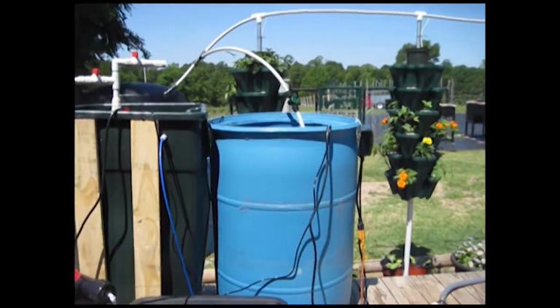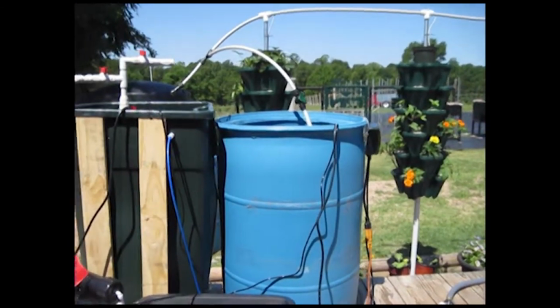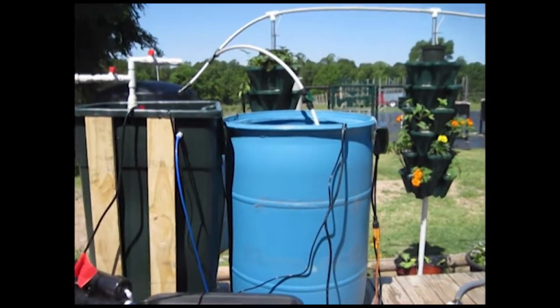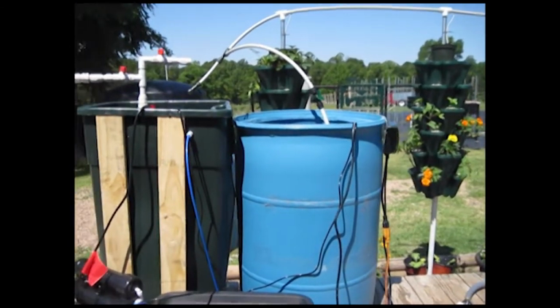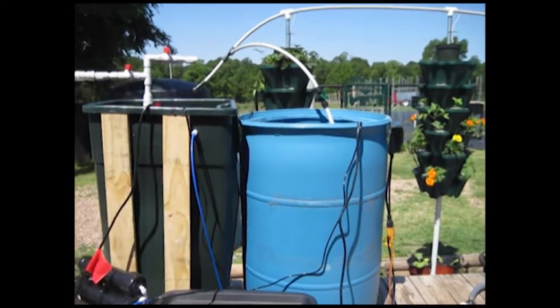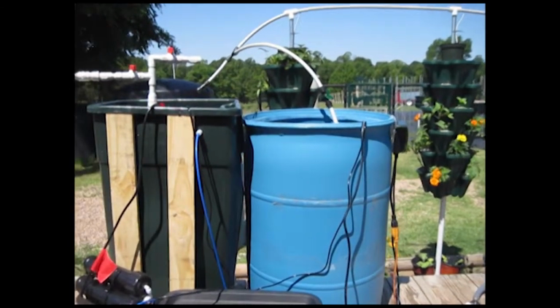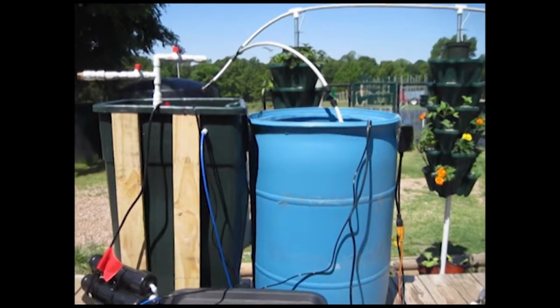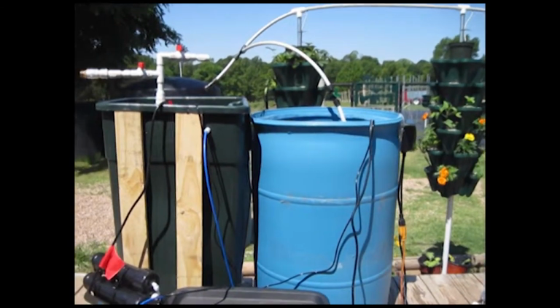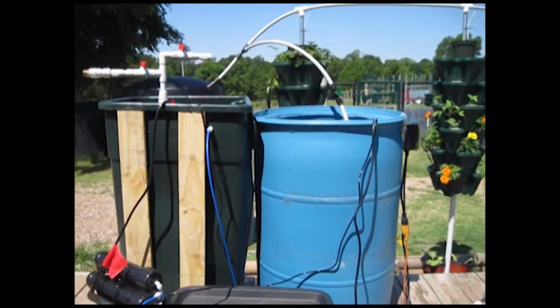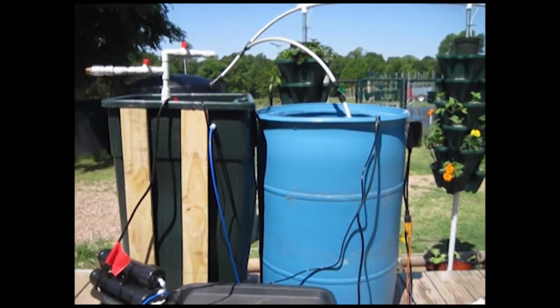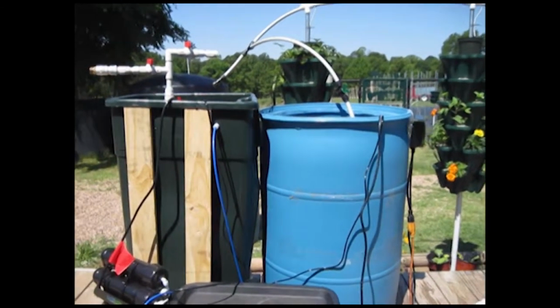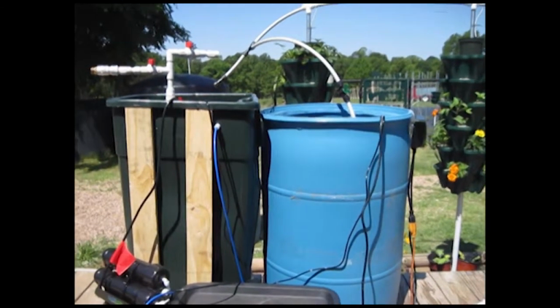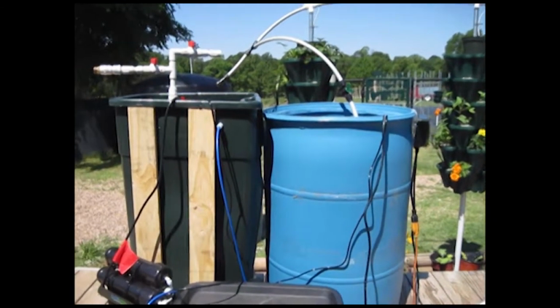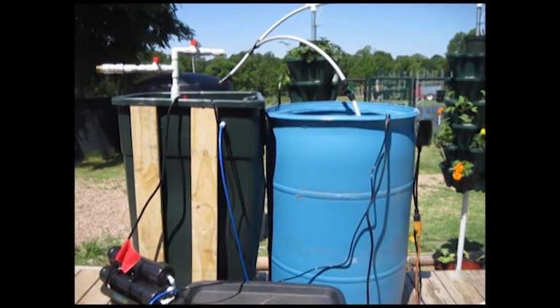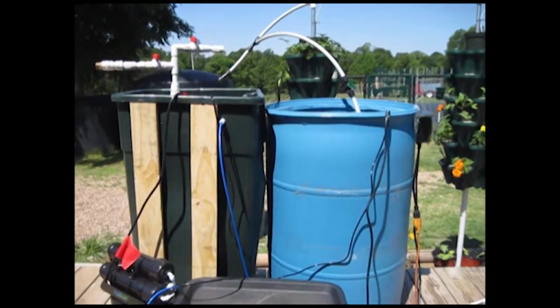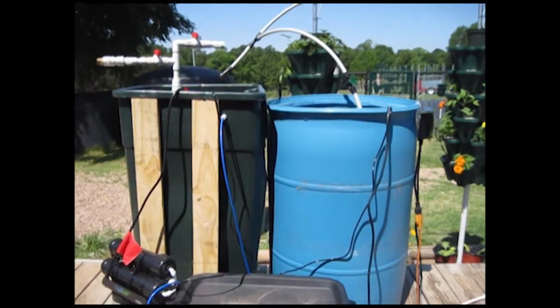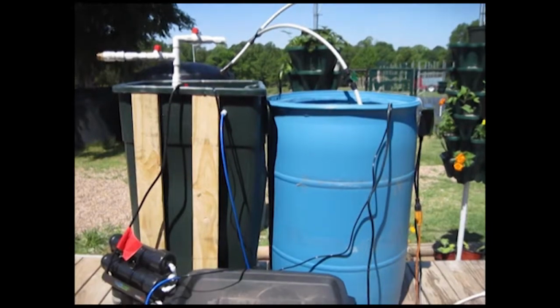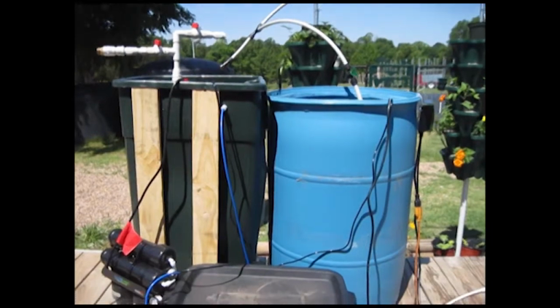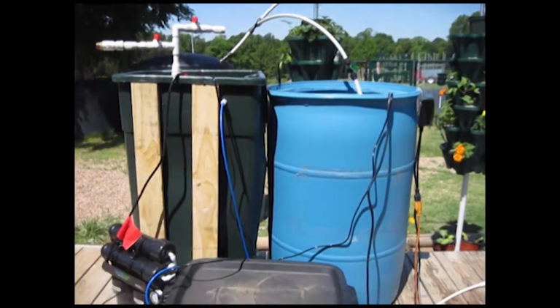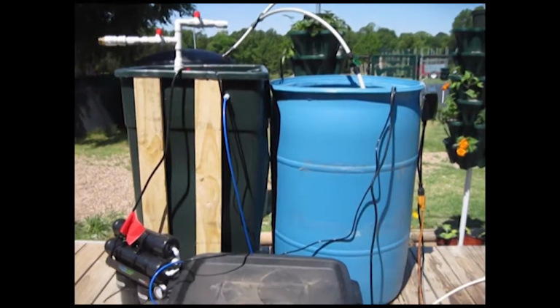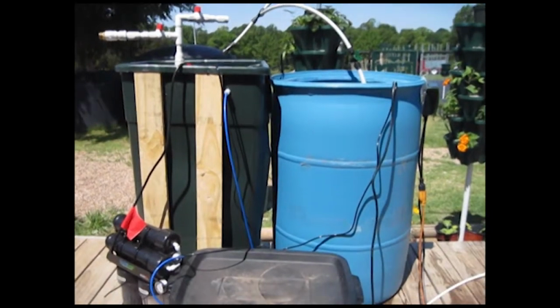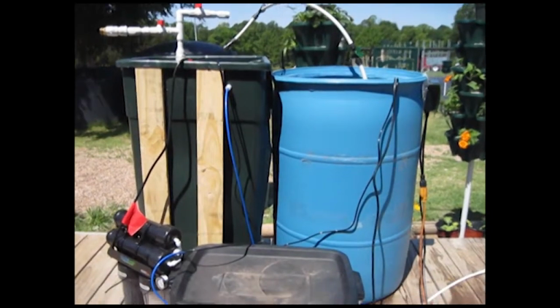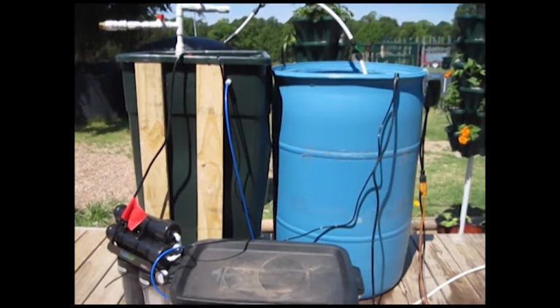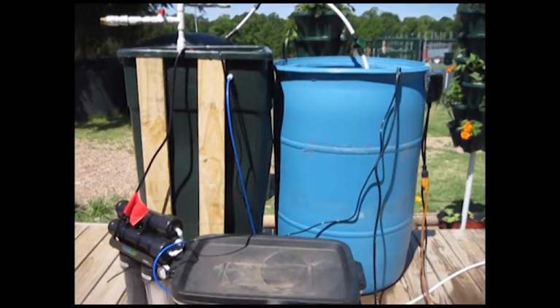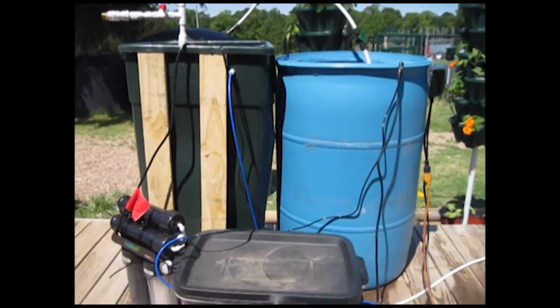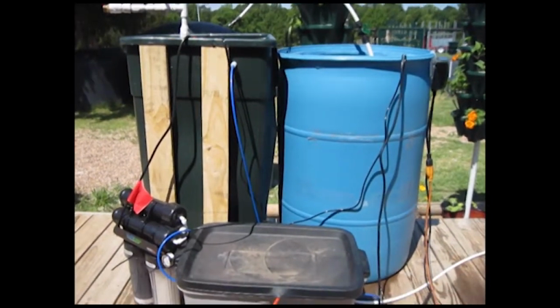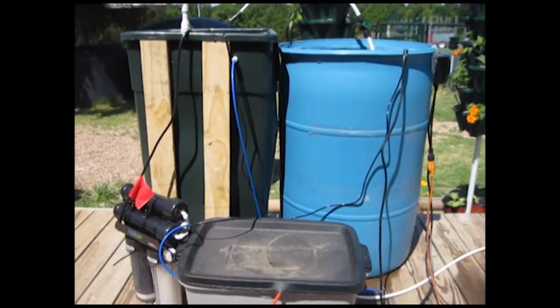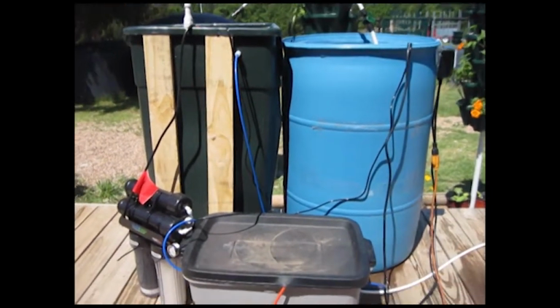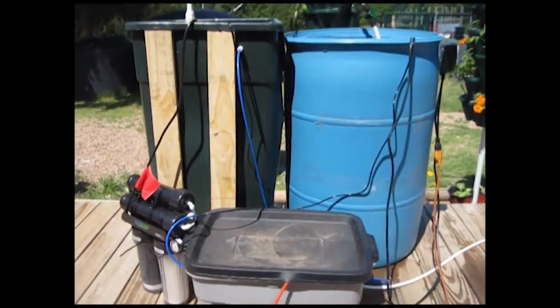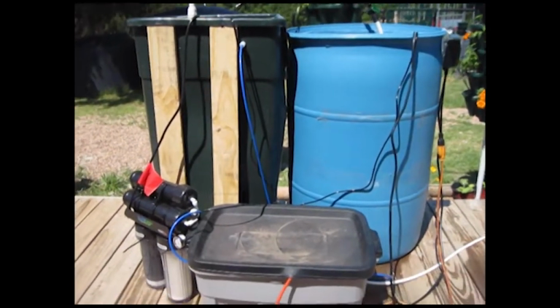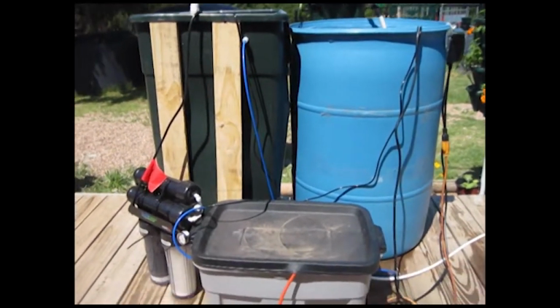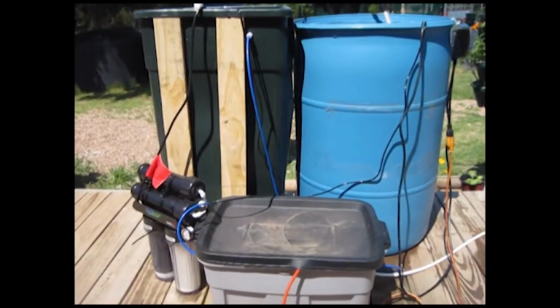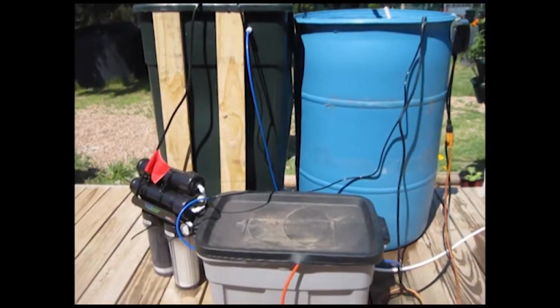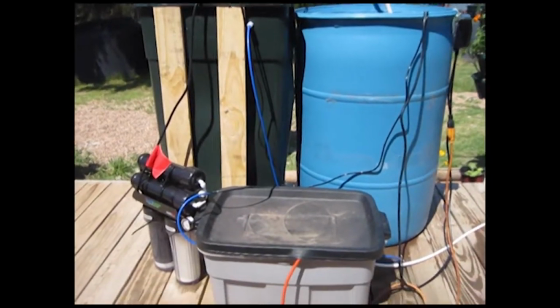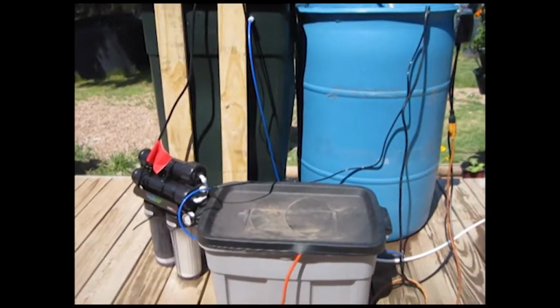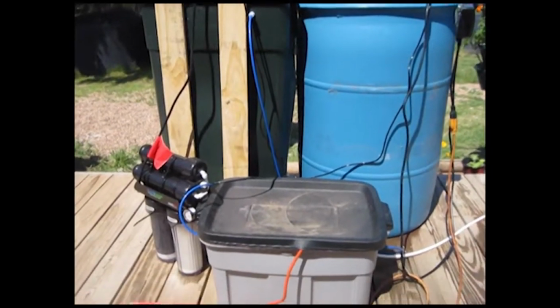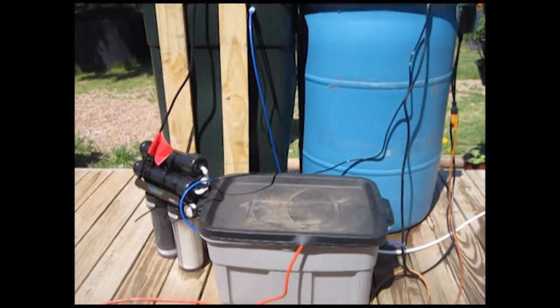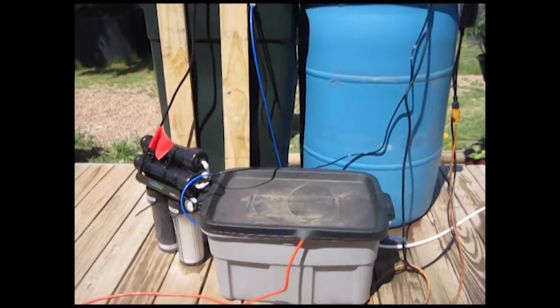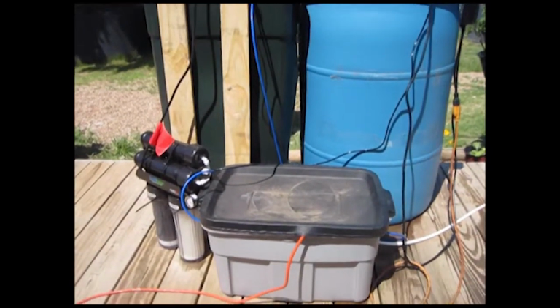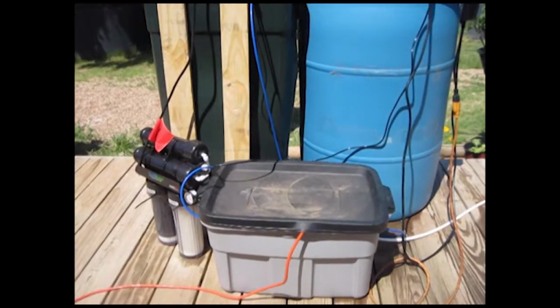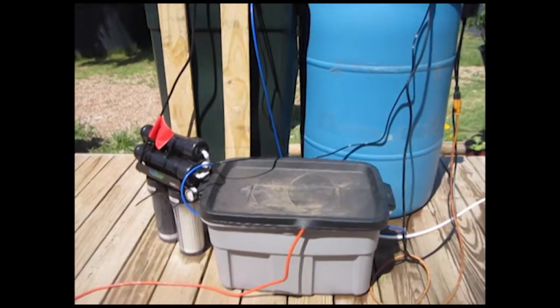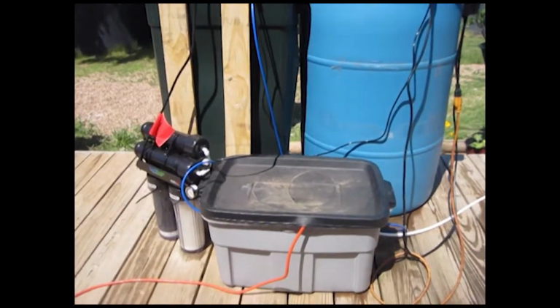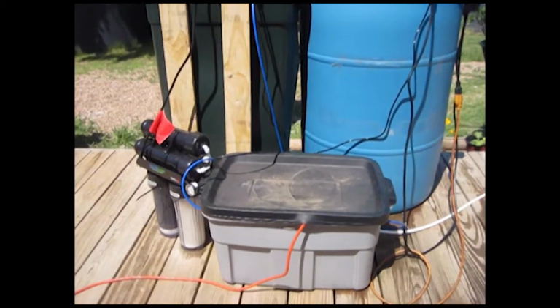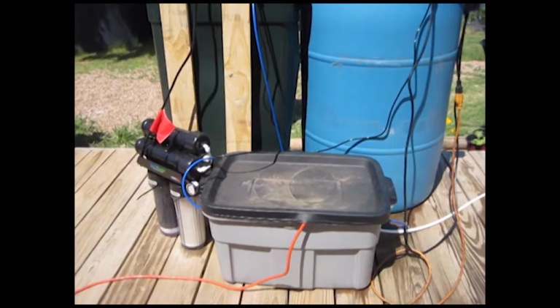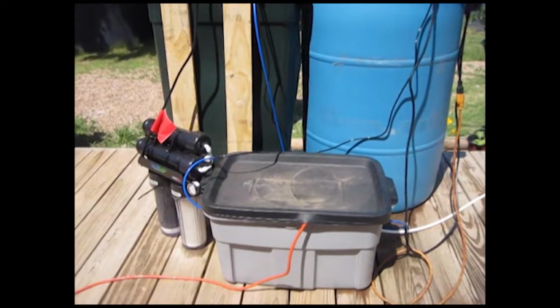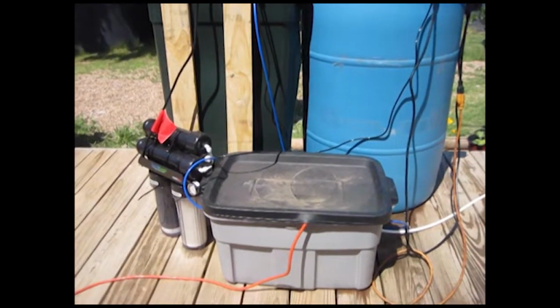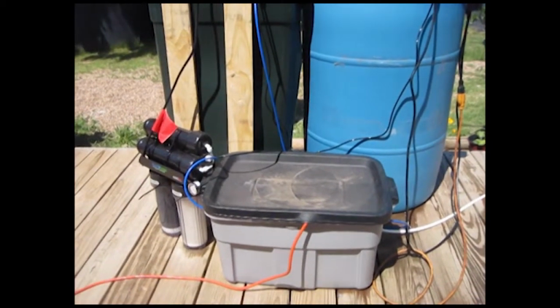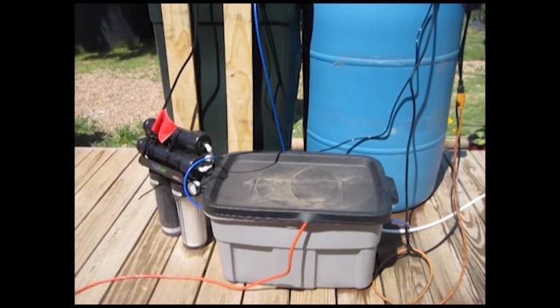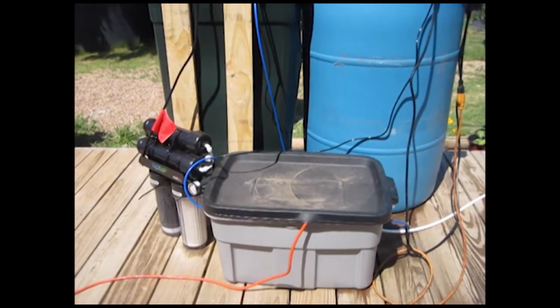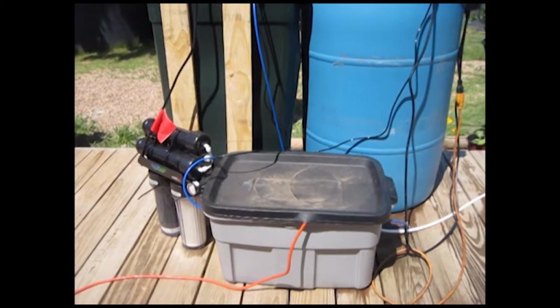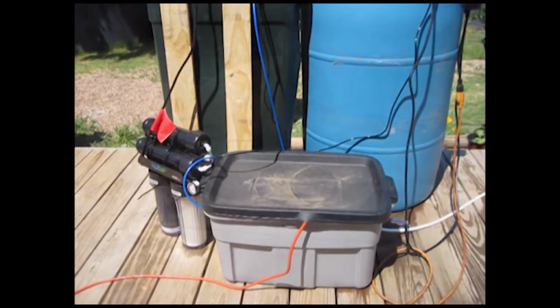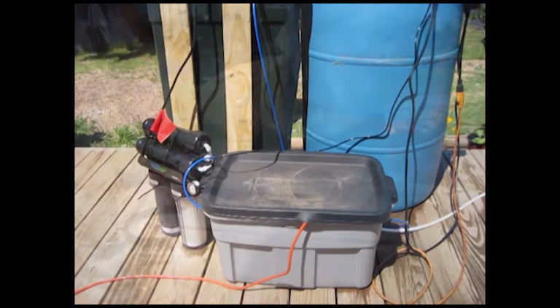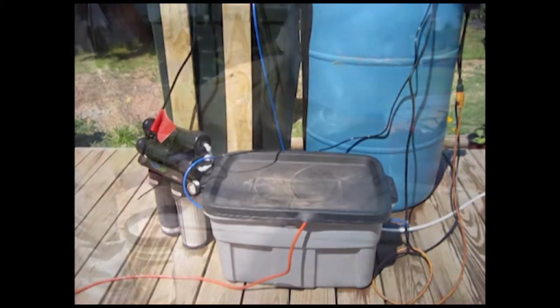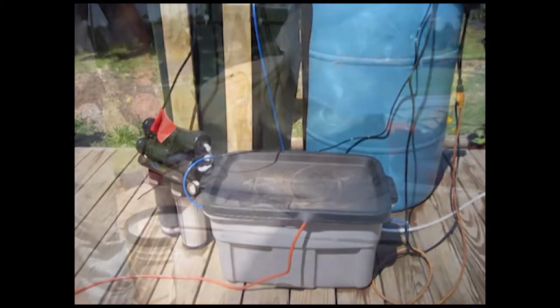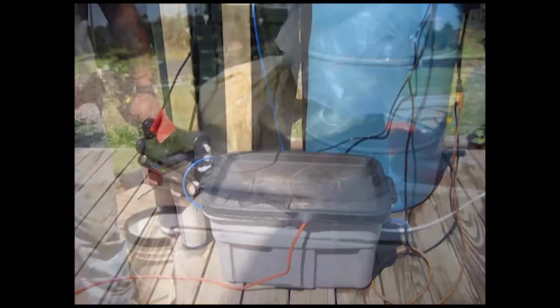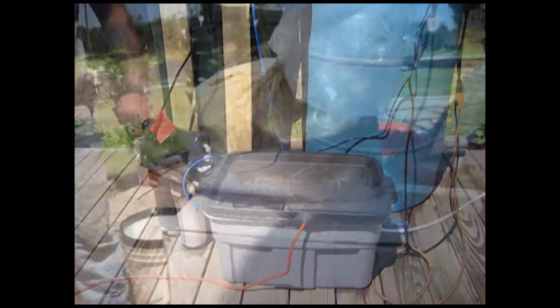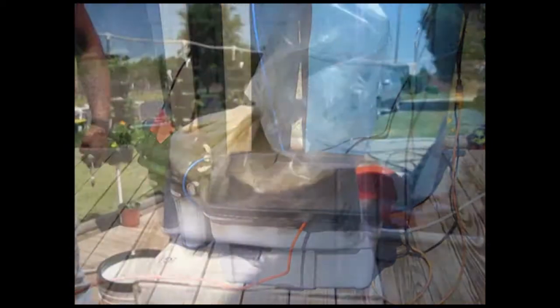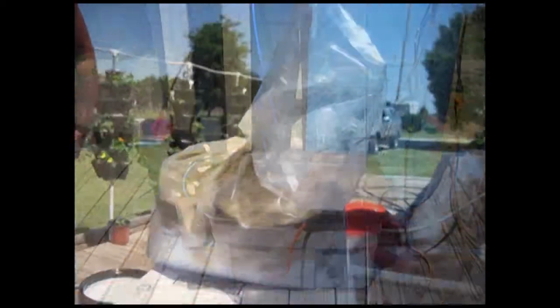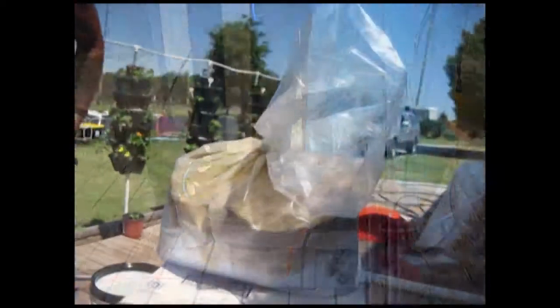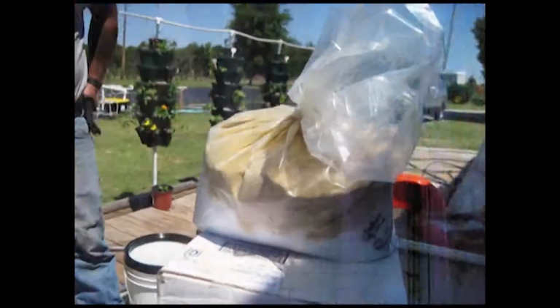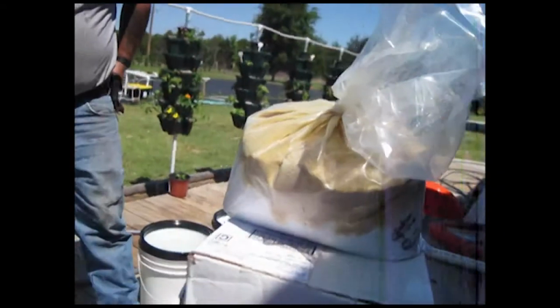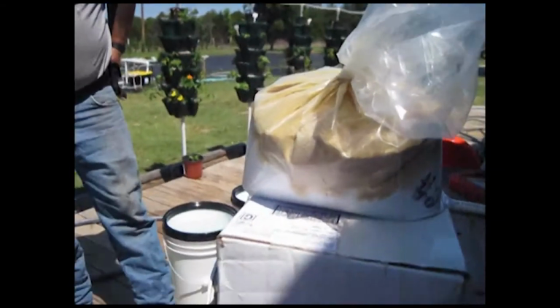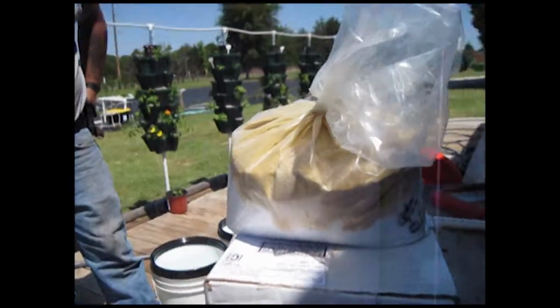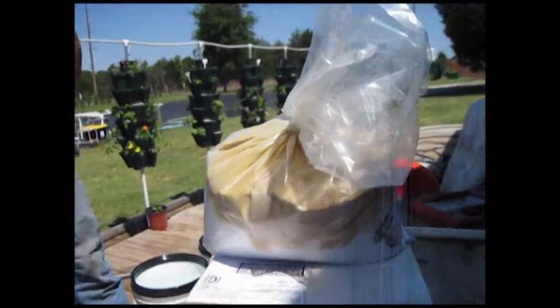There's the nutrient tank and my reverse osmosis holding tank. I'll show you the reverse osmosis system in a little bit.